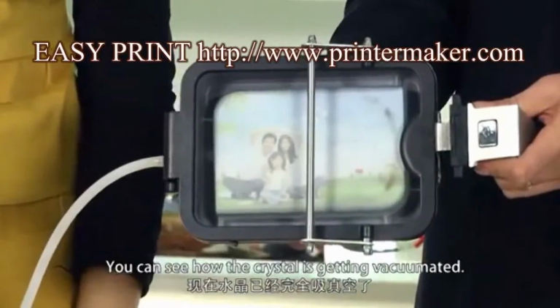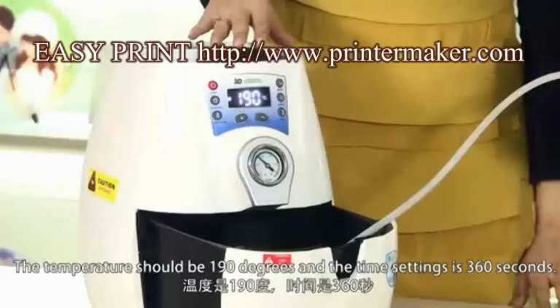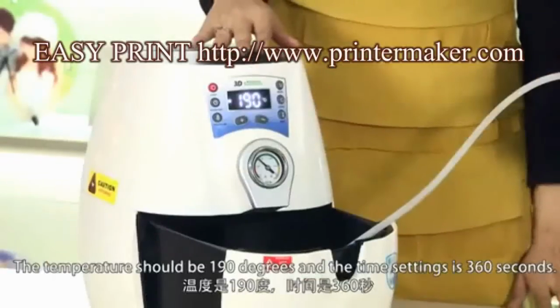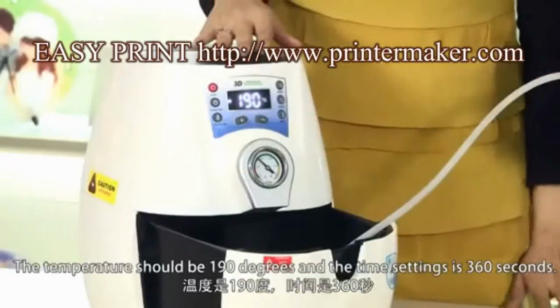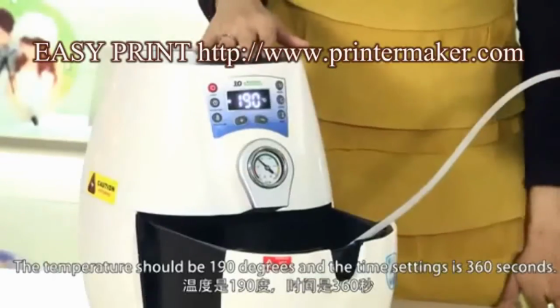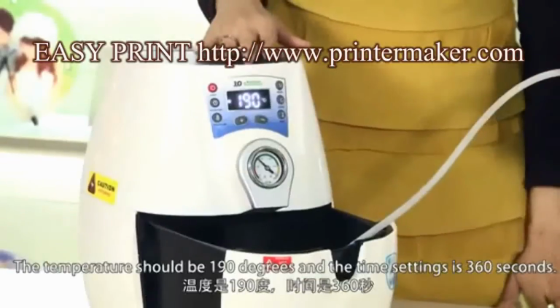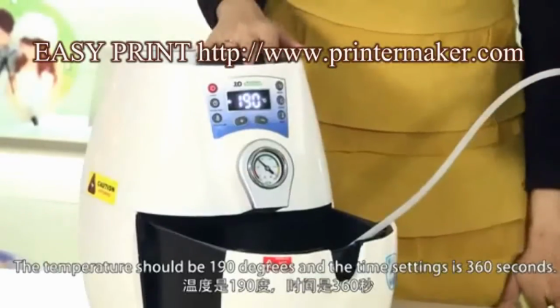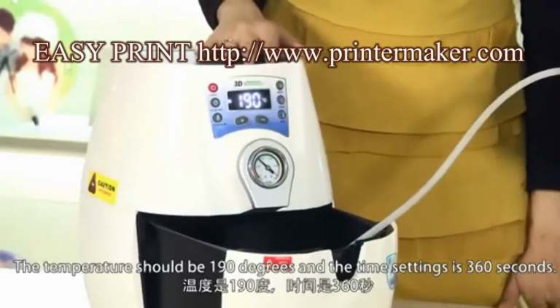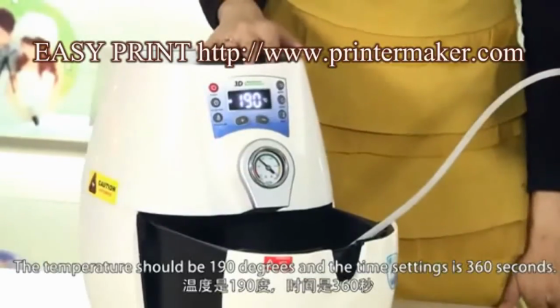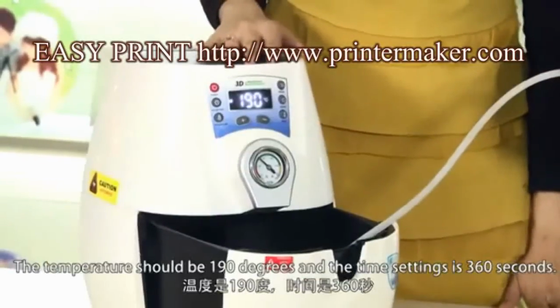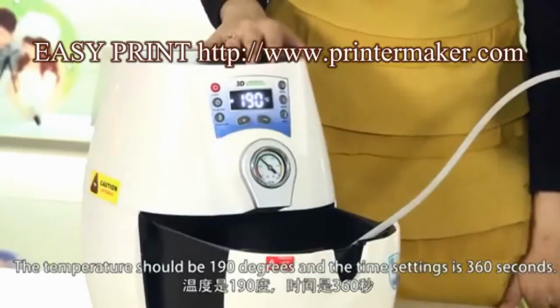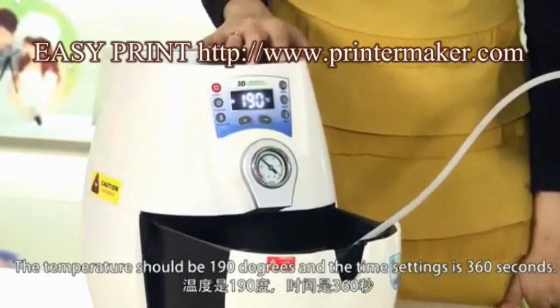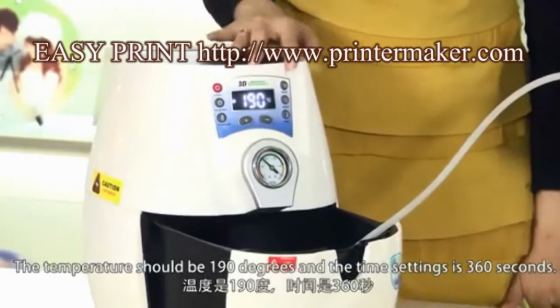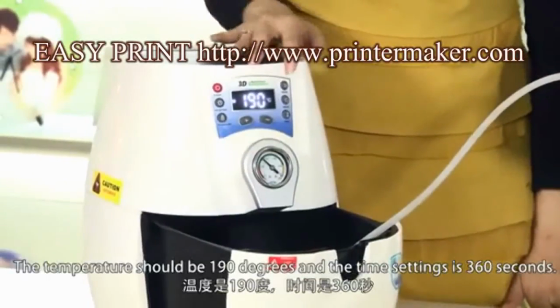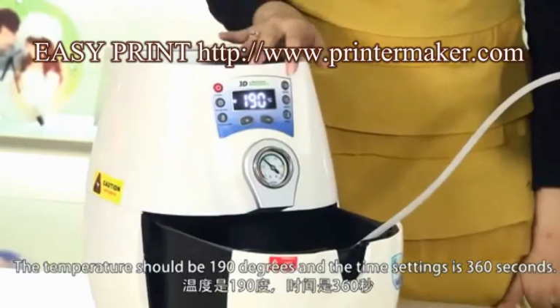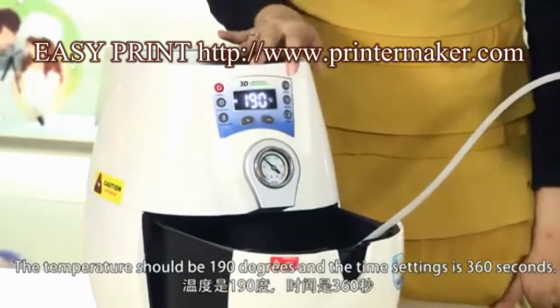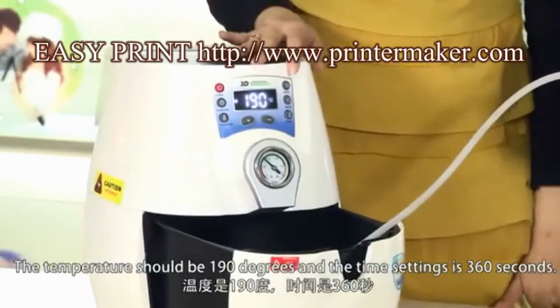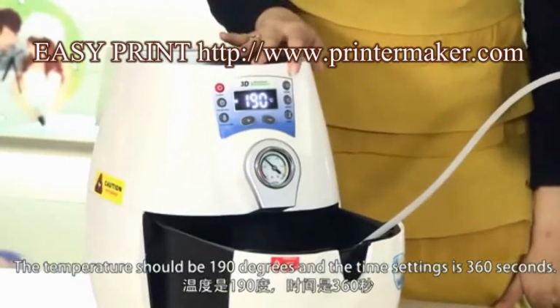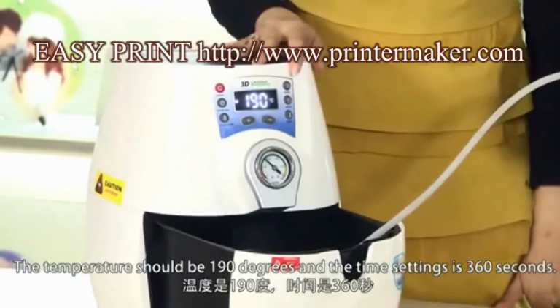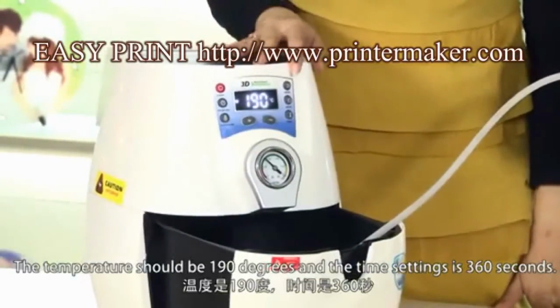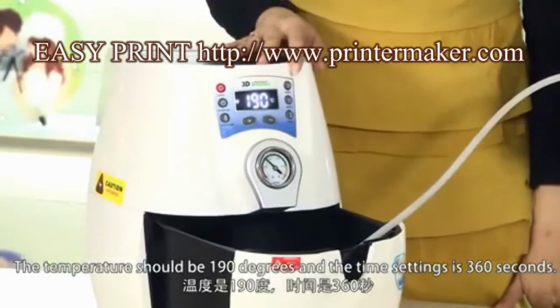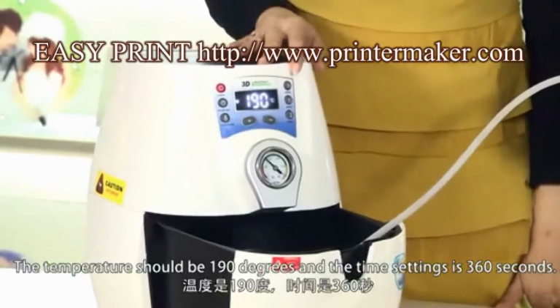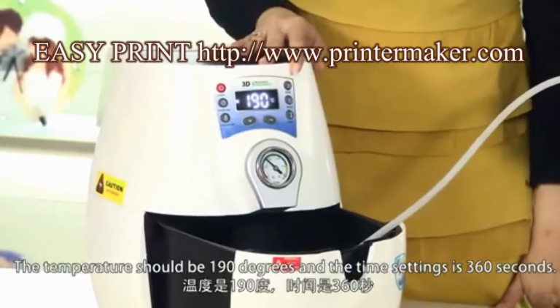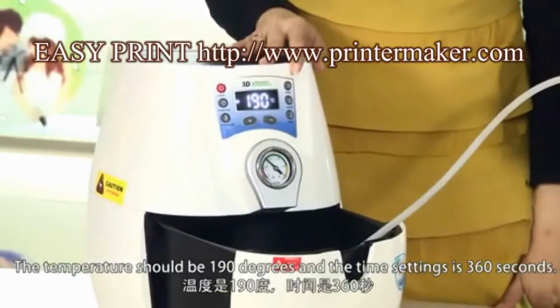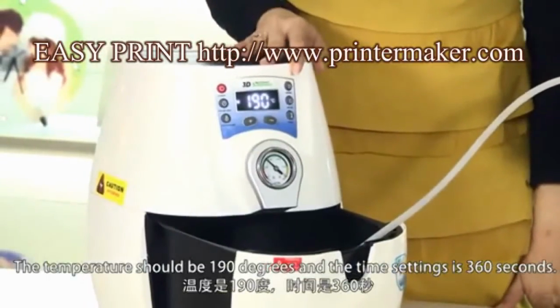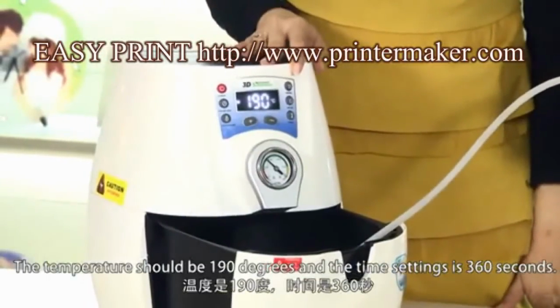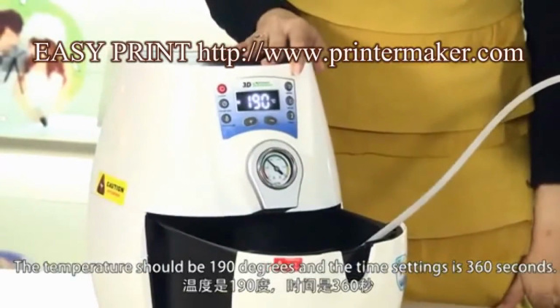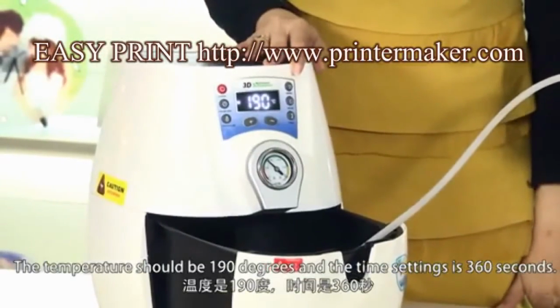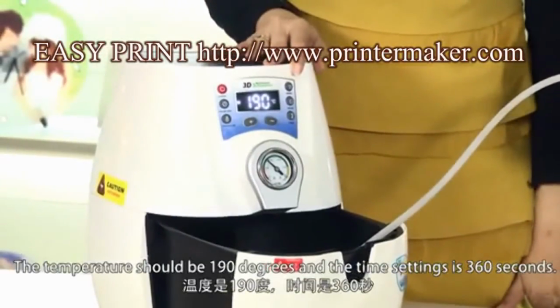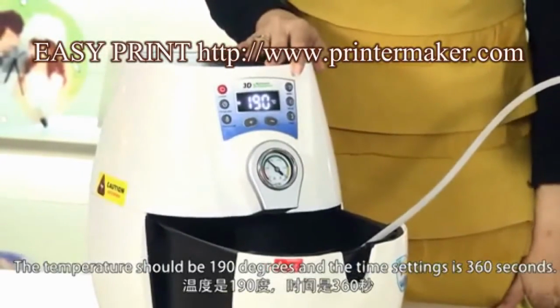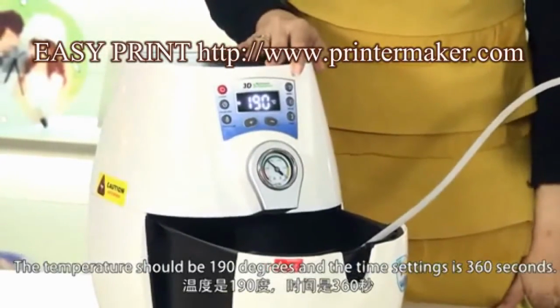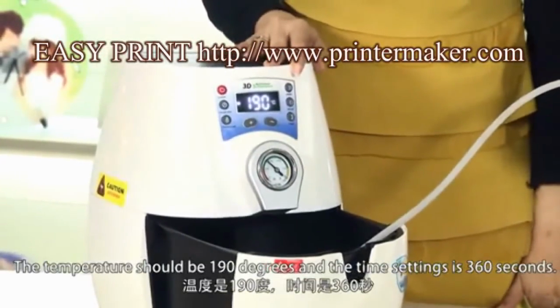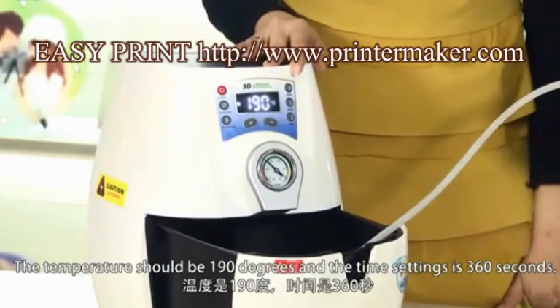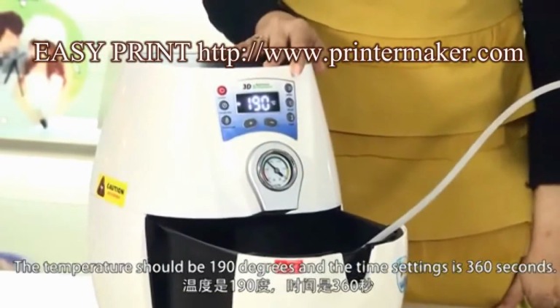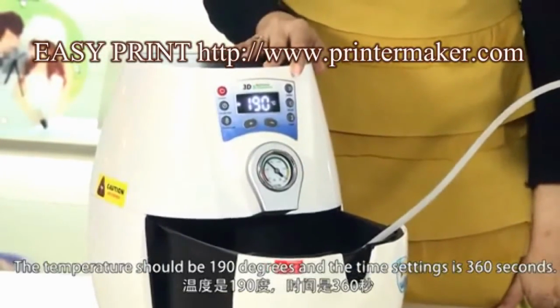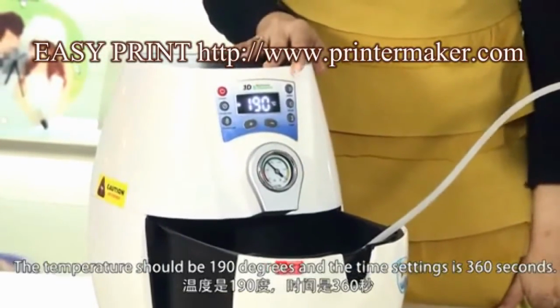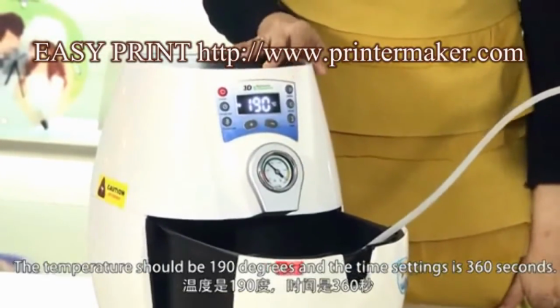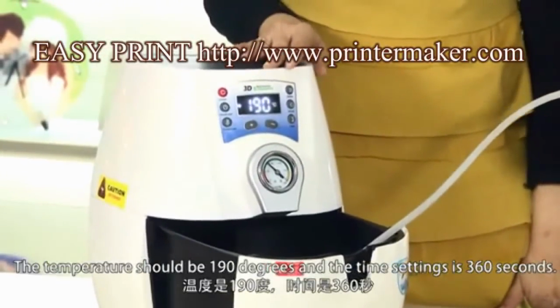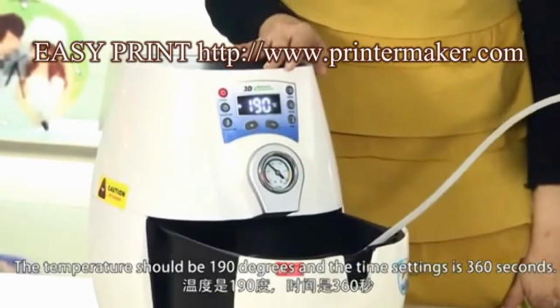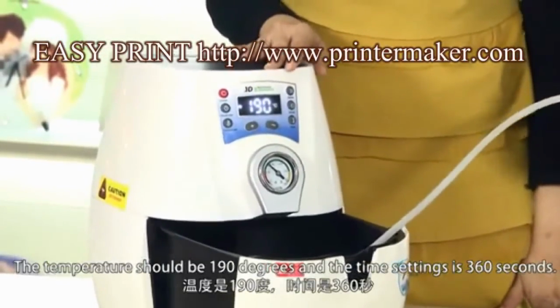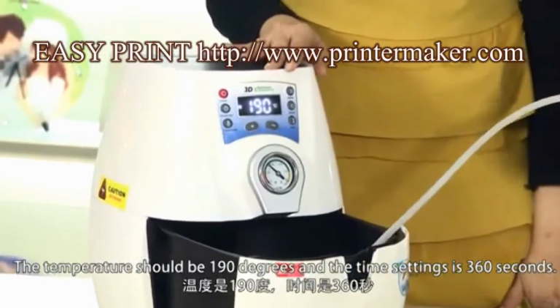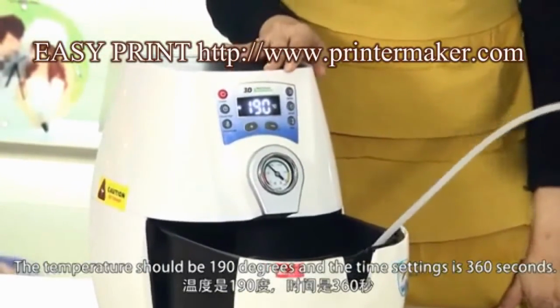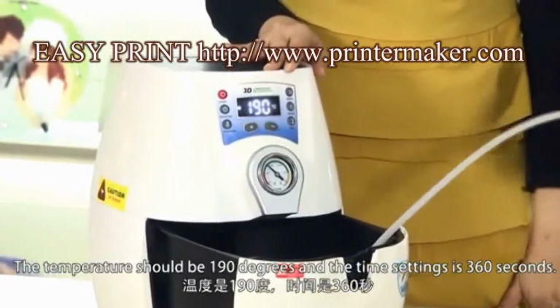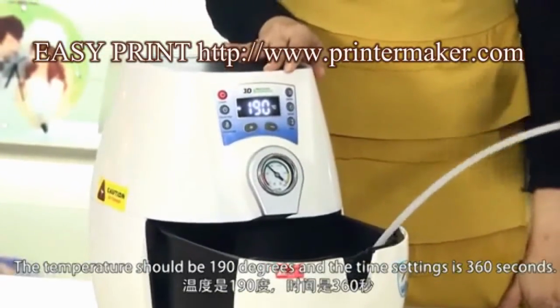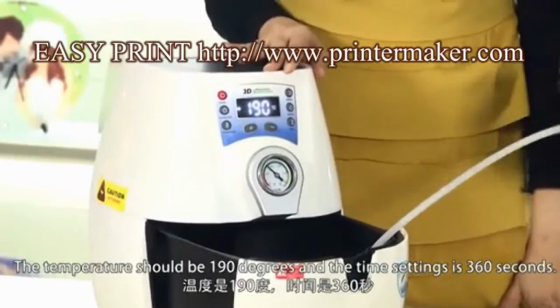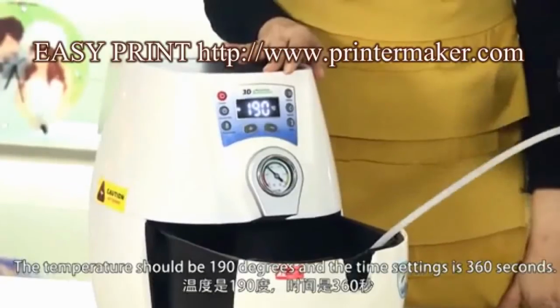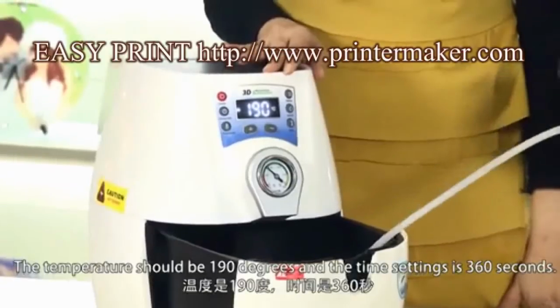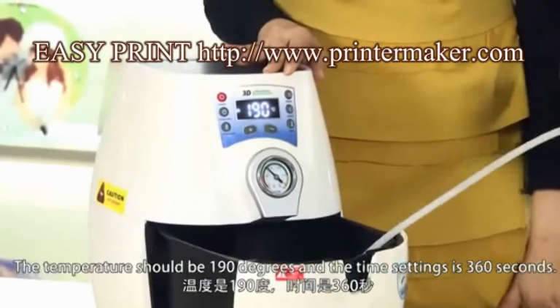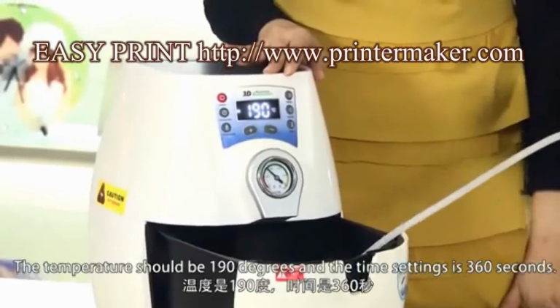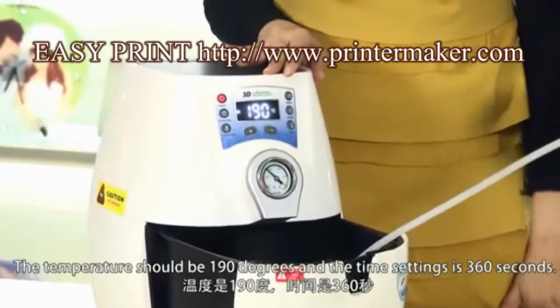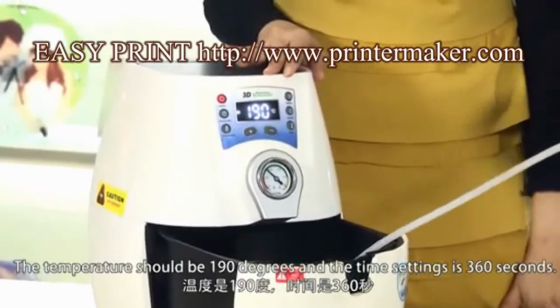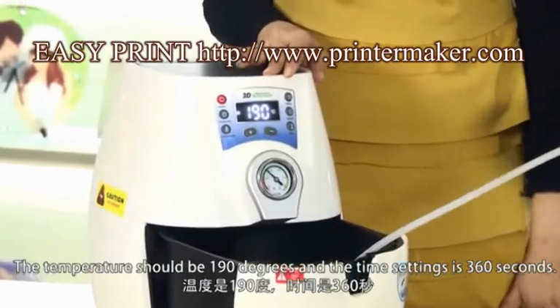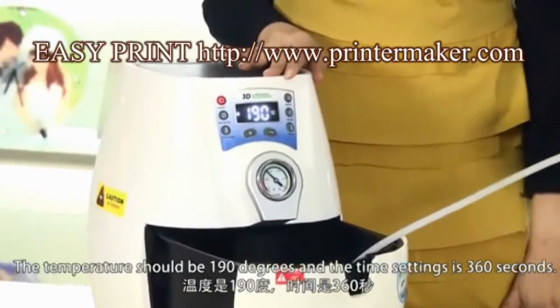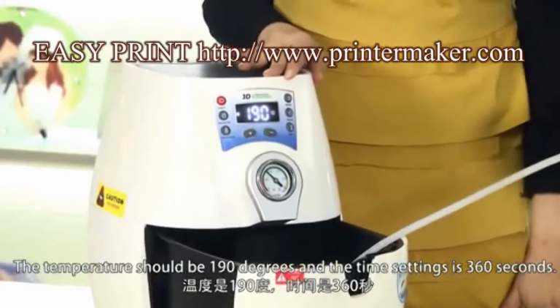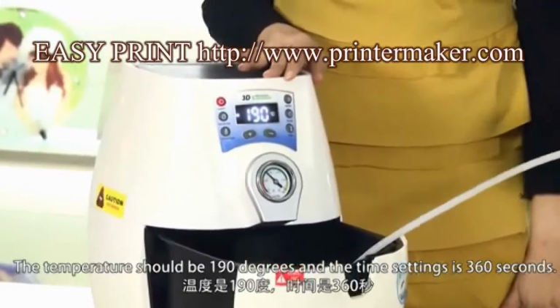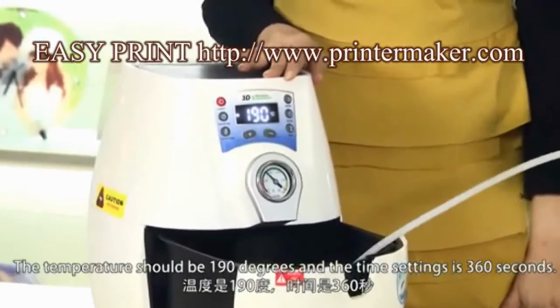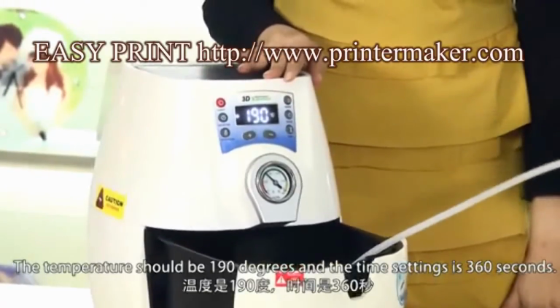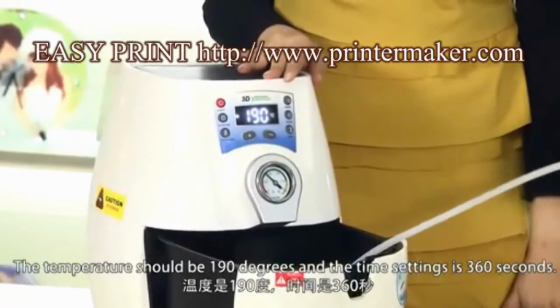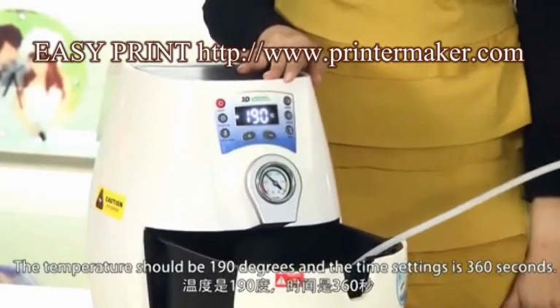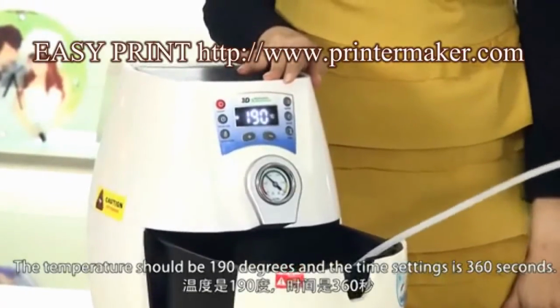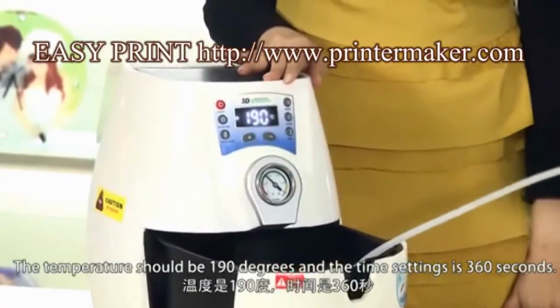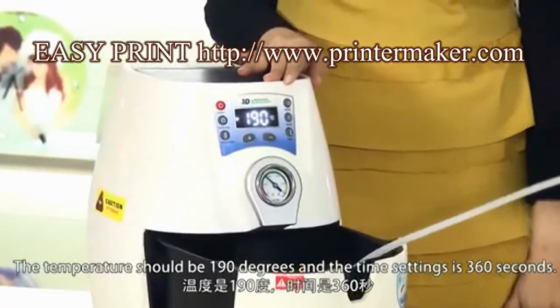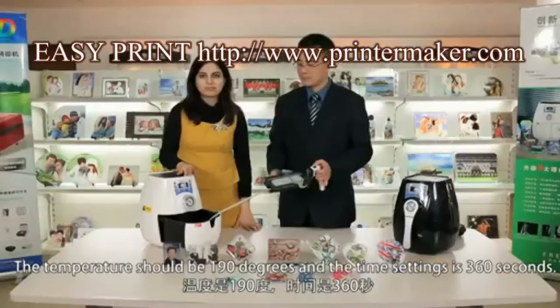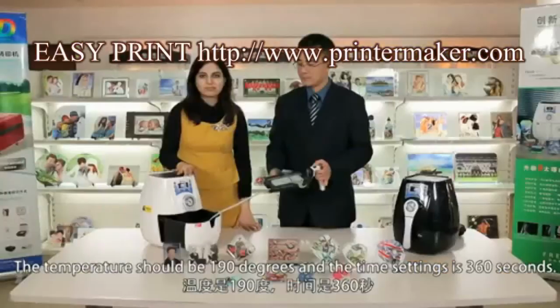The temperature should be 190 degrees and the time setting is 360 seconds.